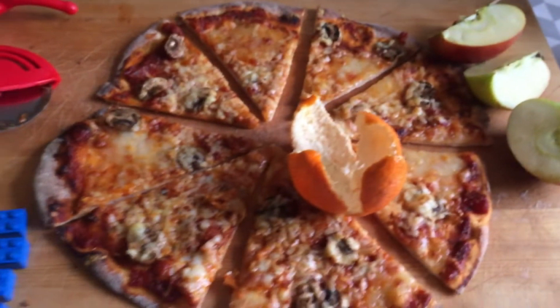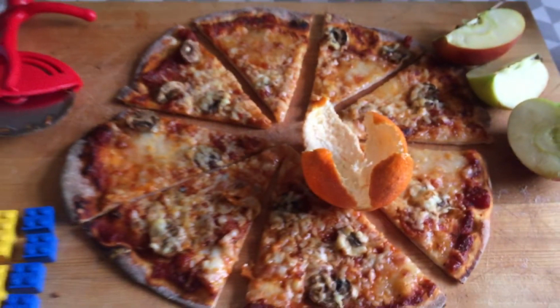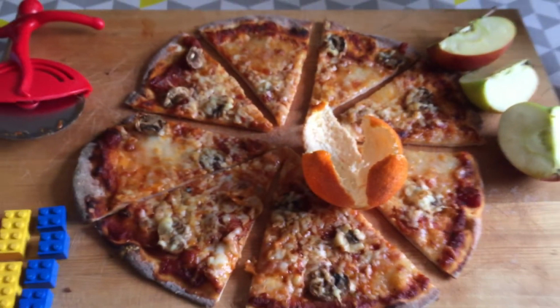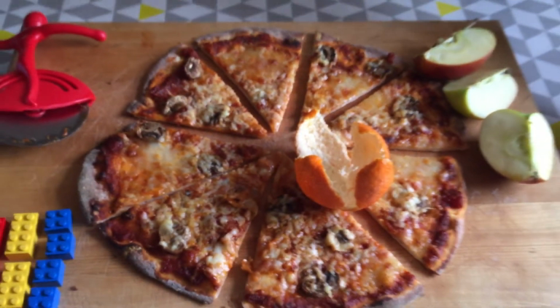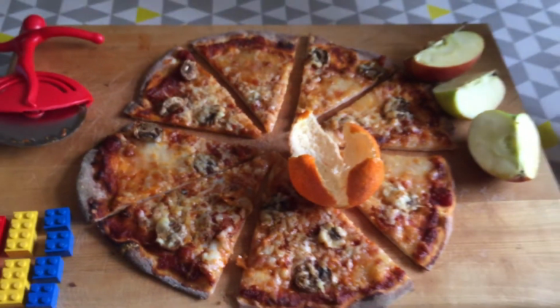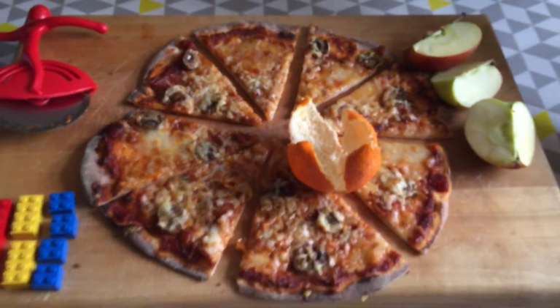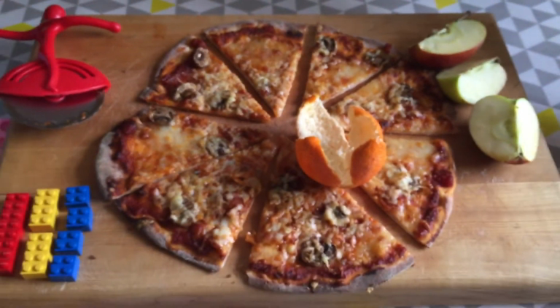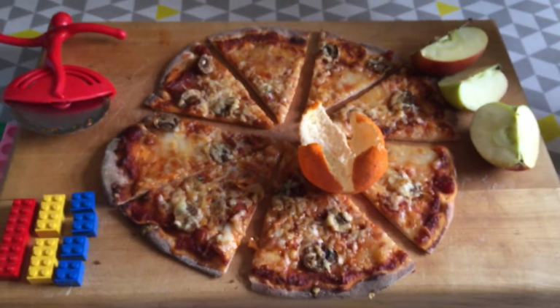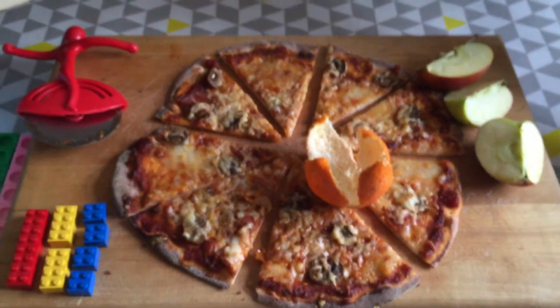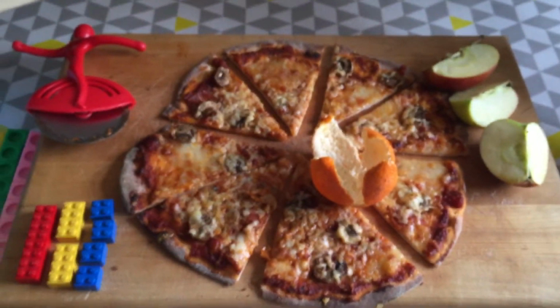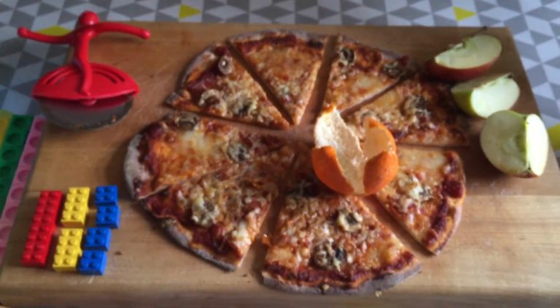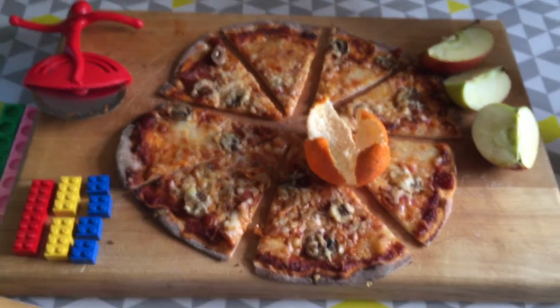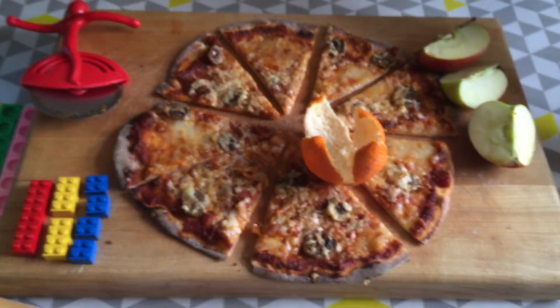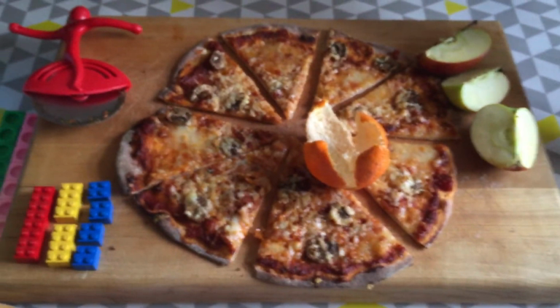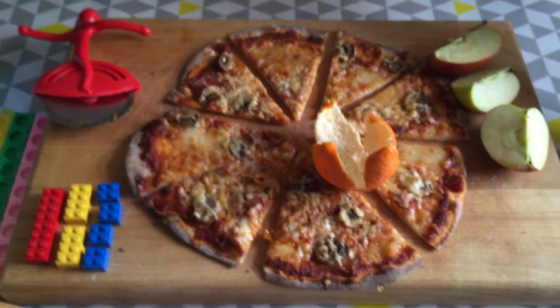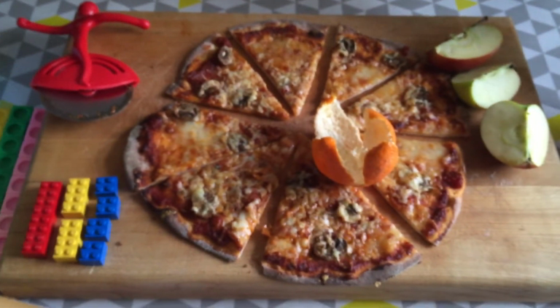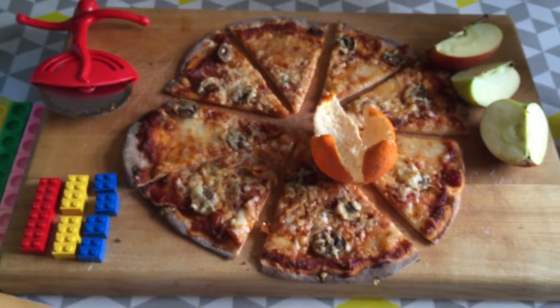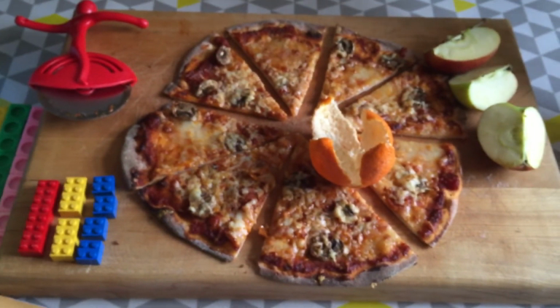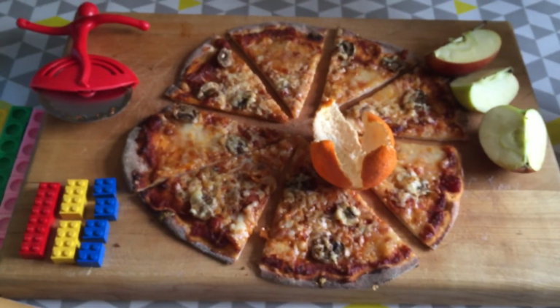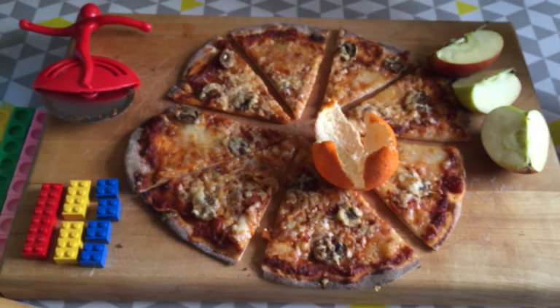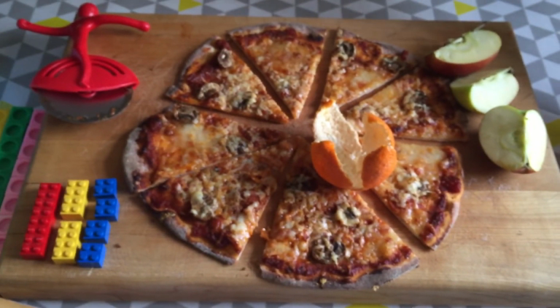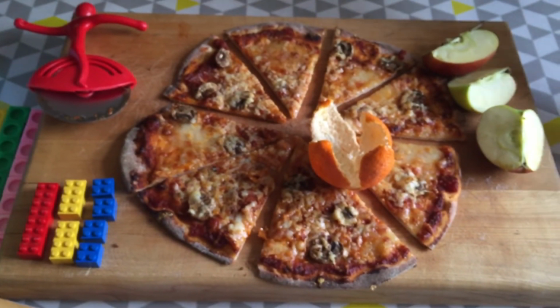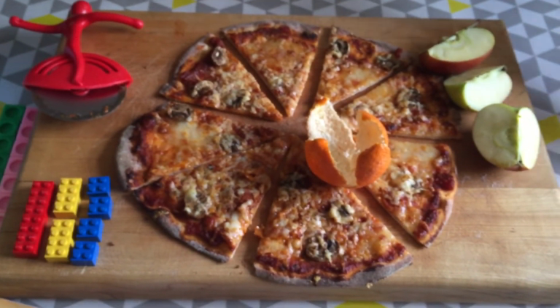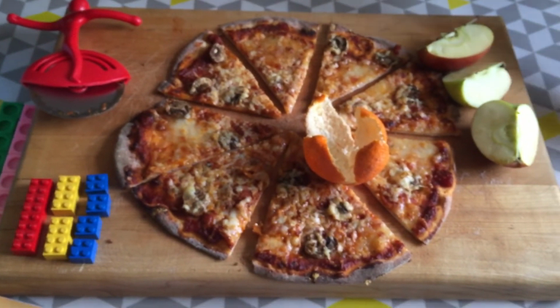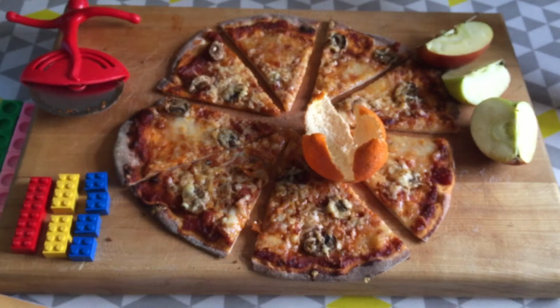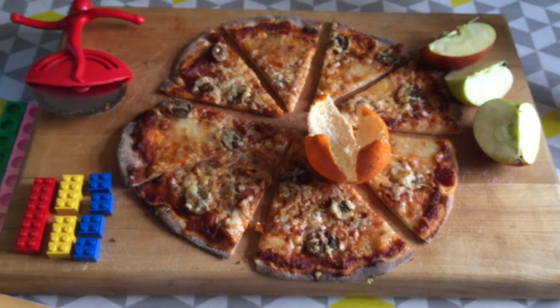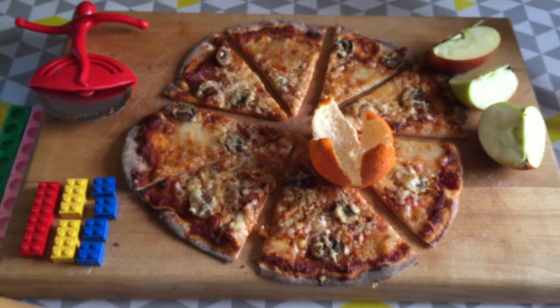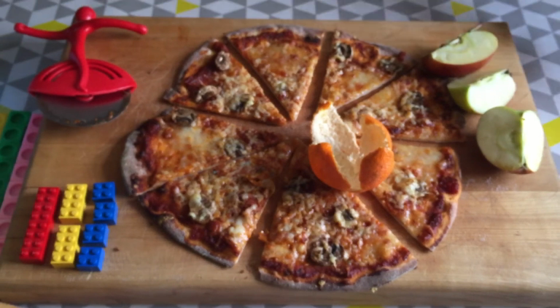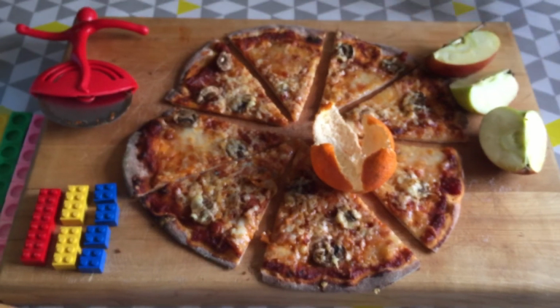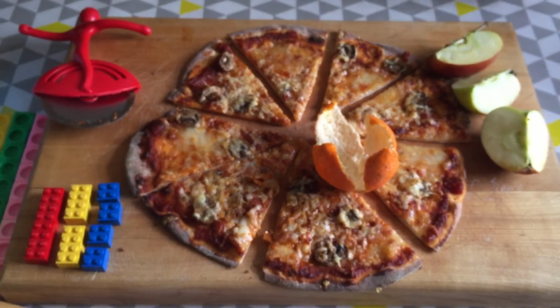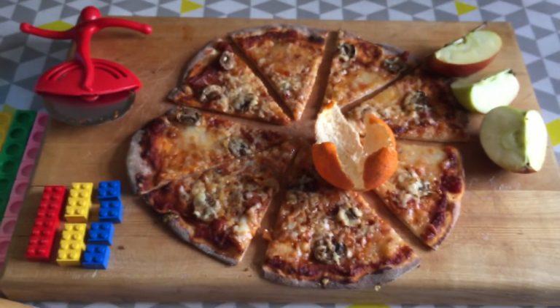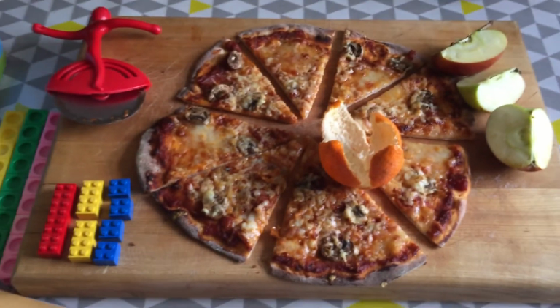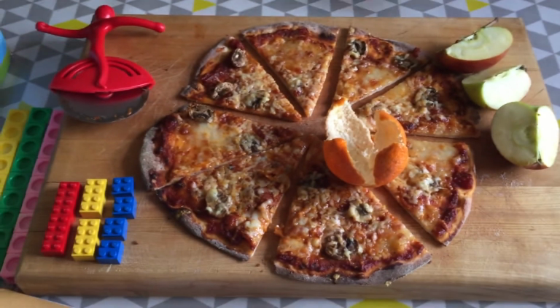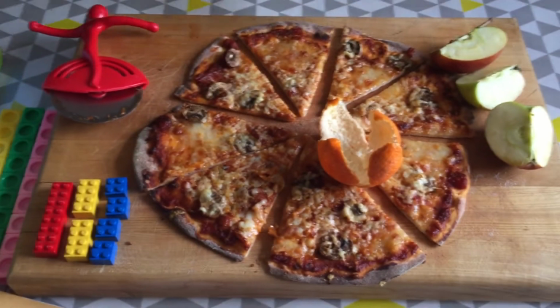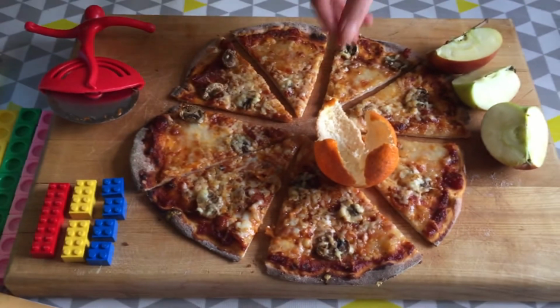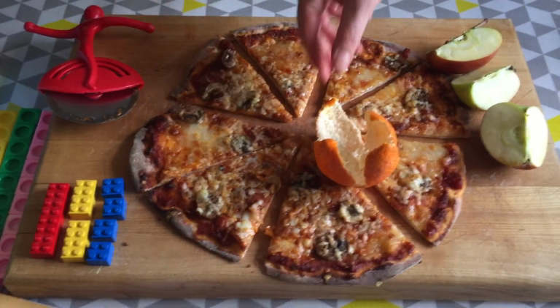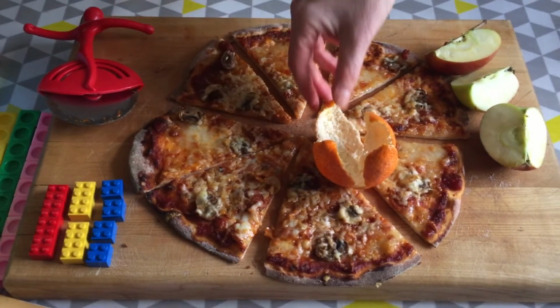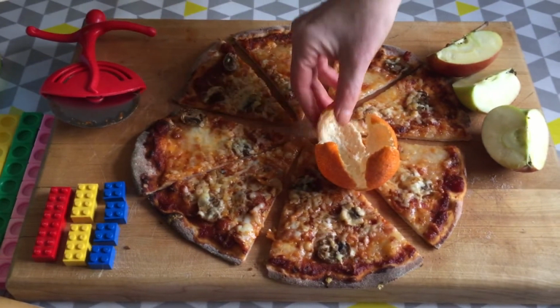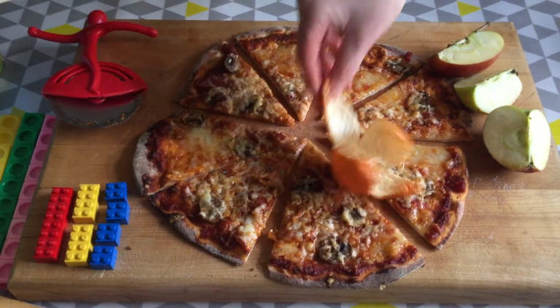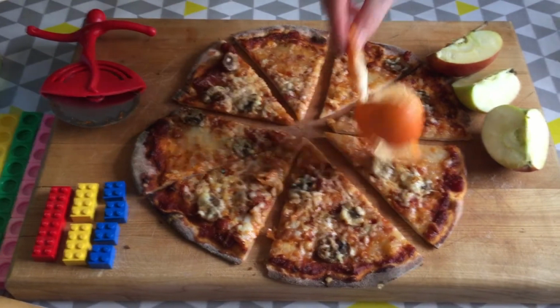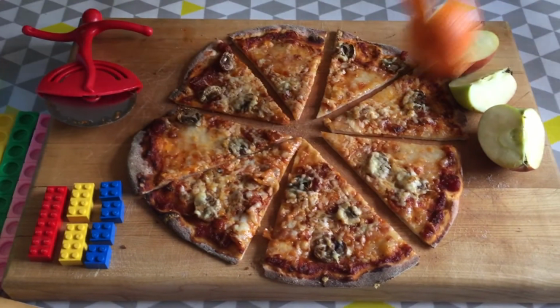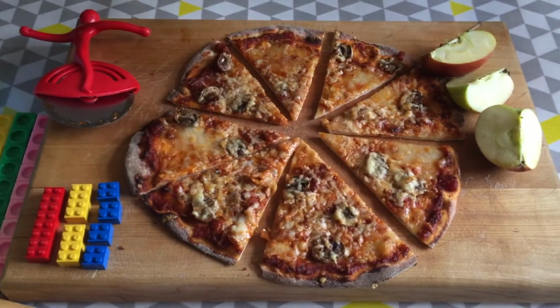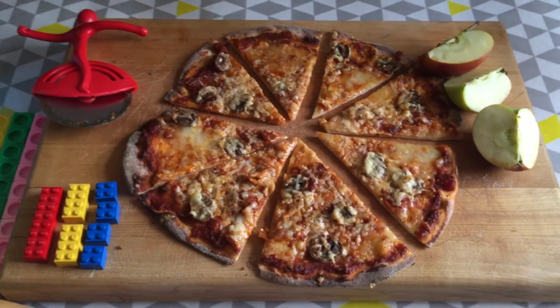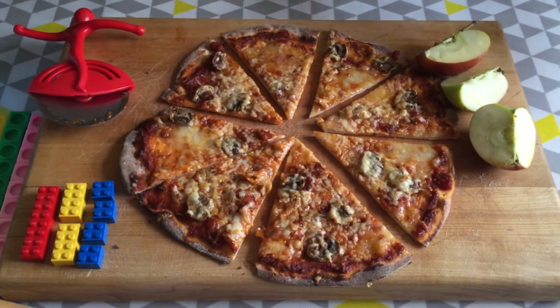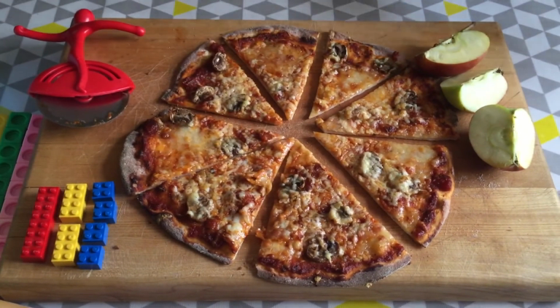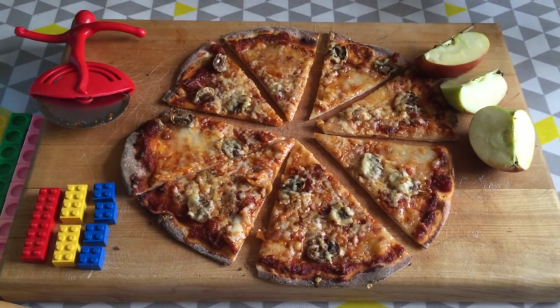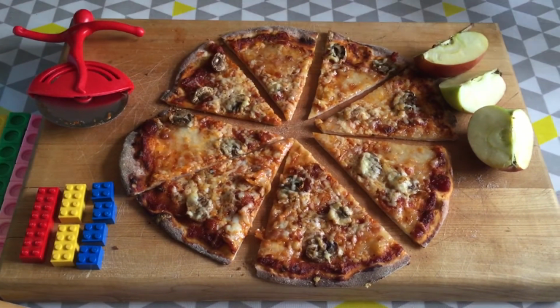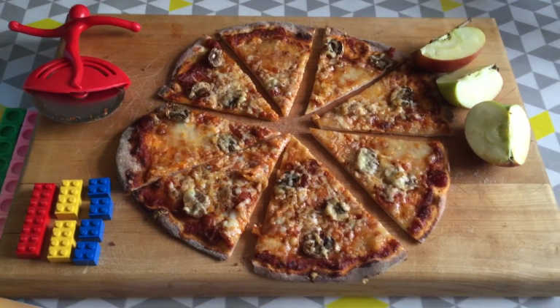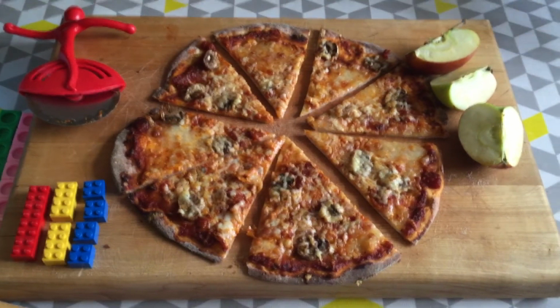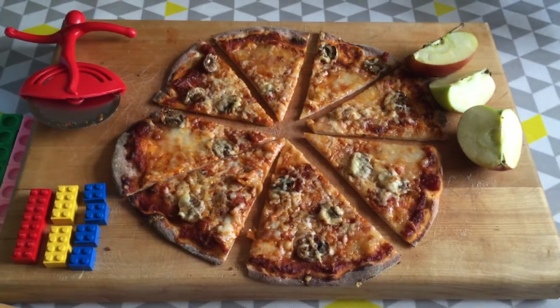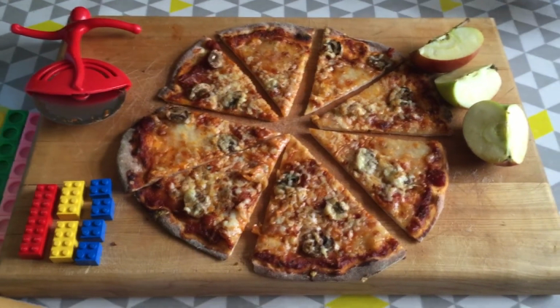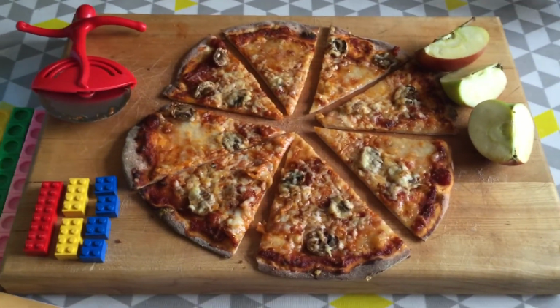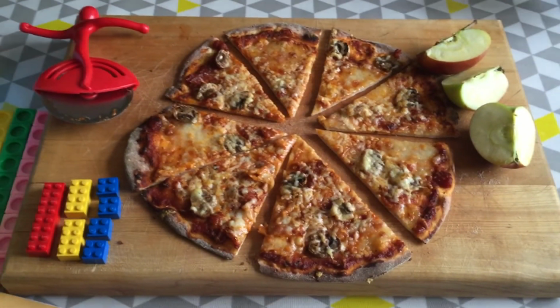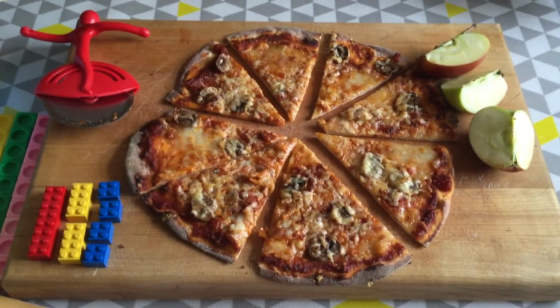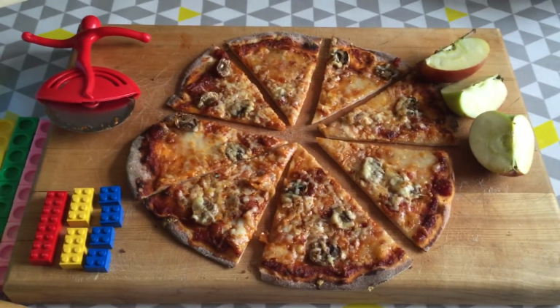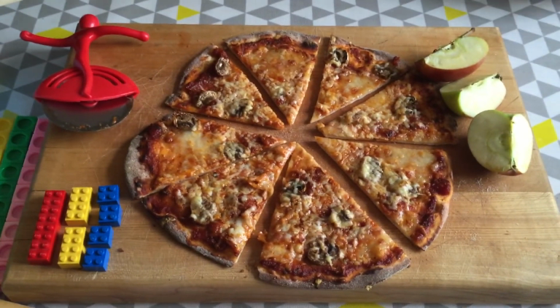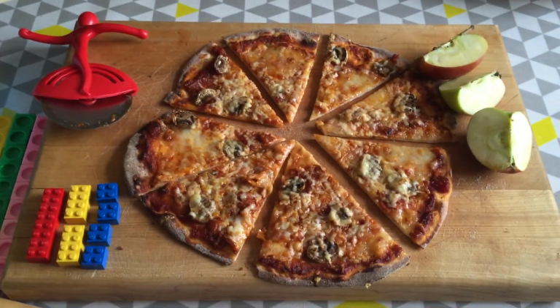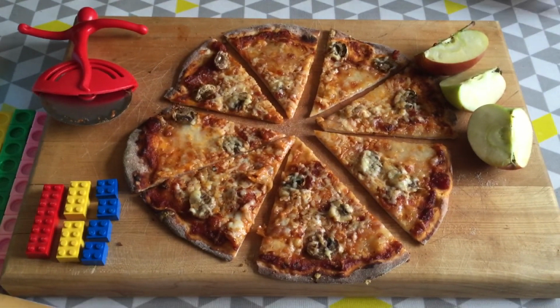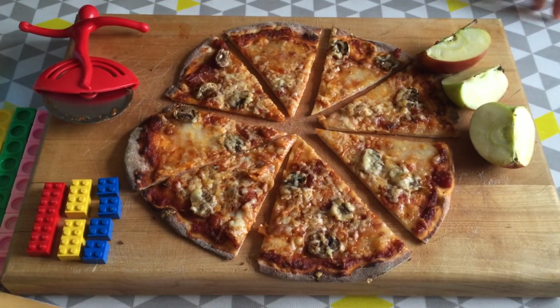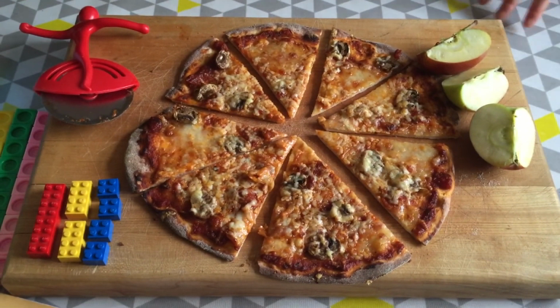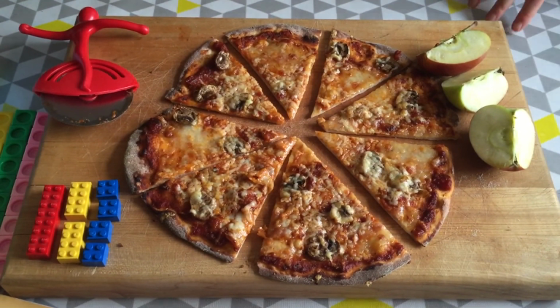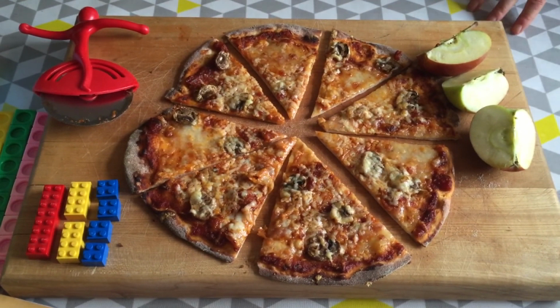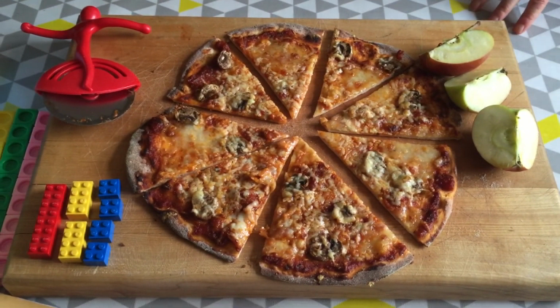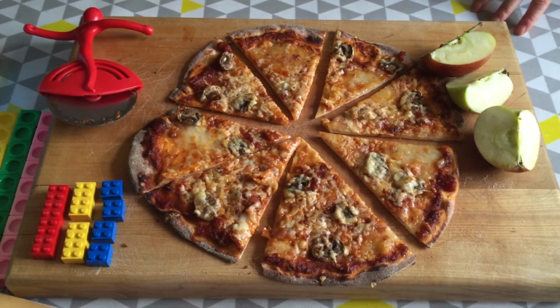Wonderful, thank you Ali — this is such a fun way of looking at and discussing fractions, and making maths a bit more accessible in the home.